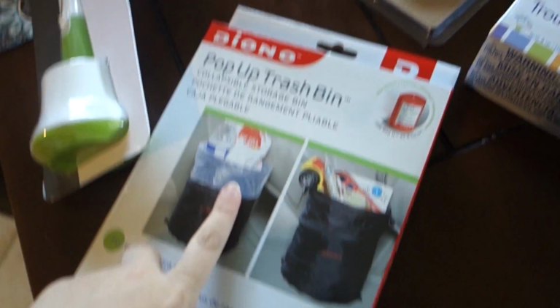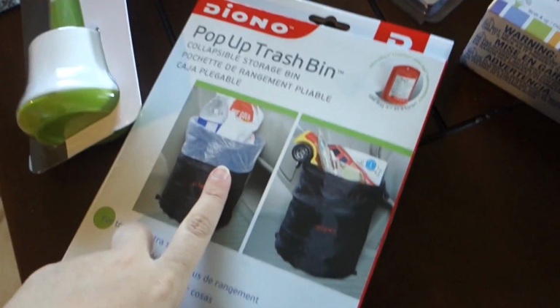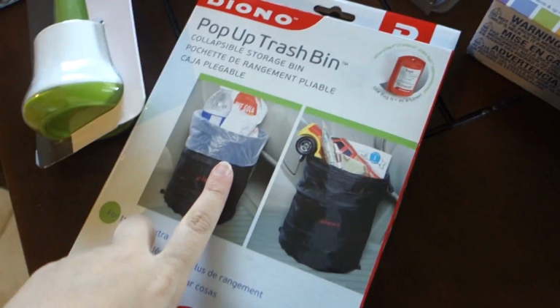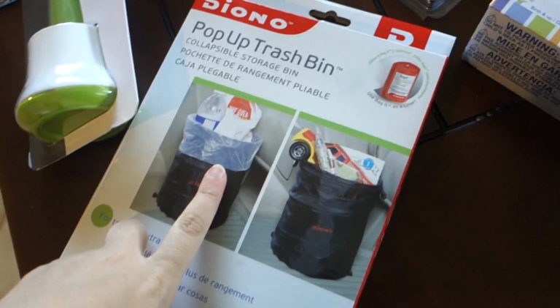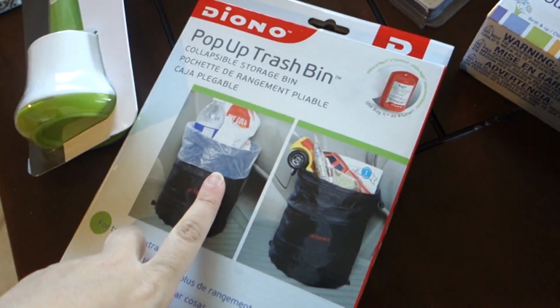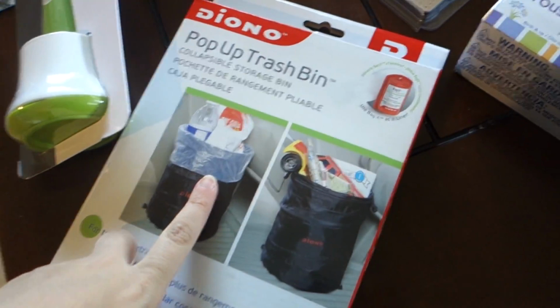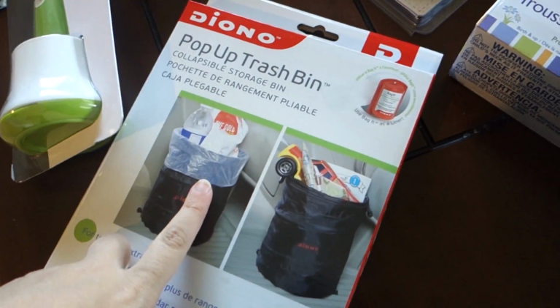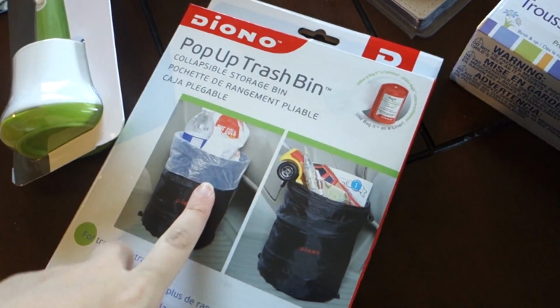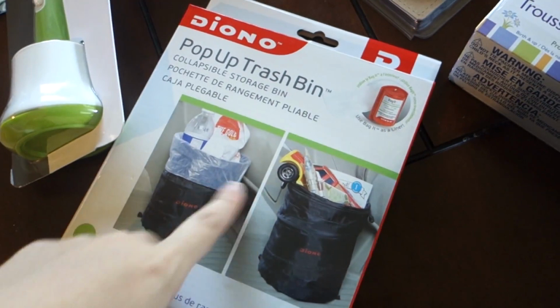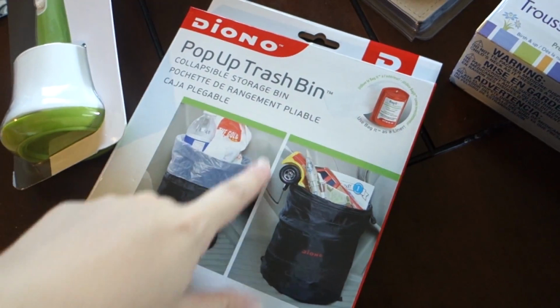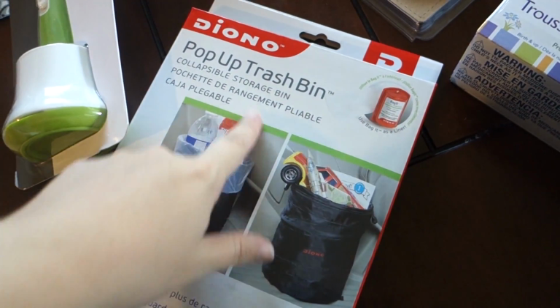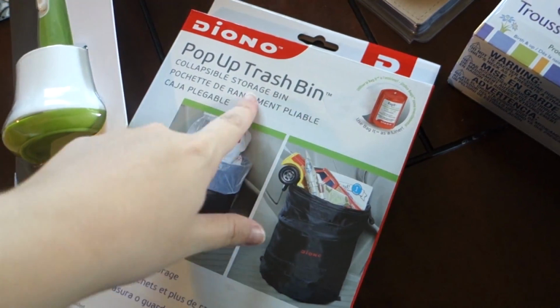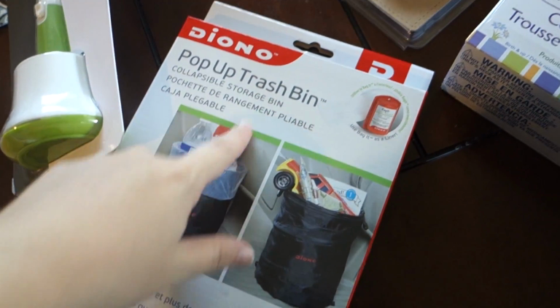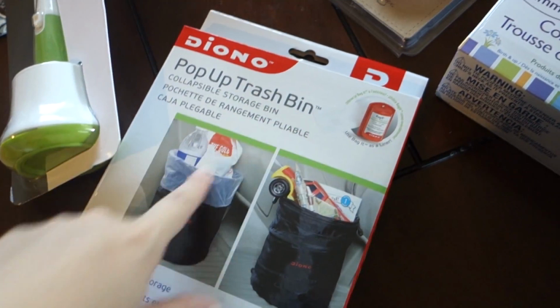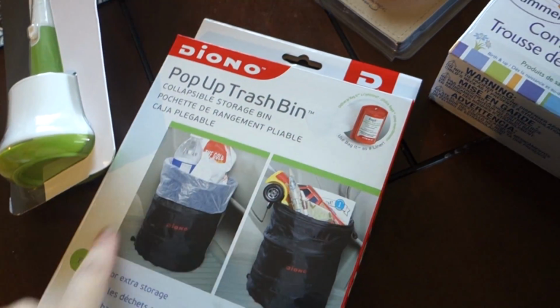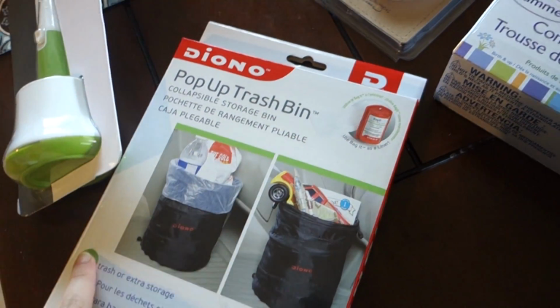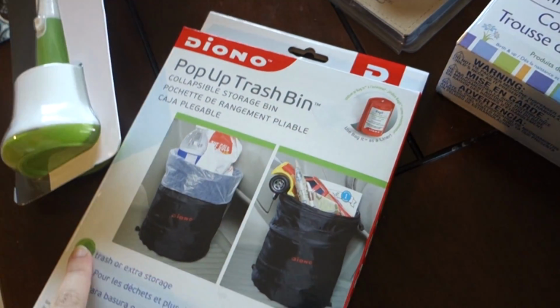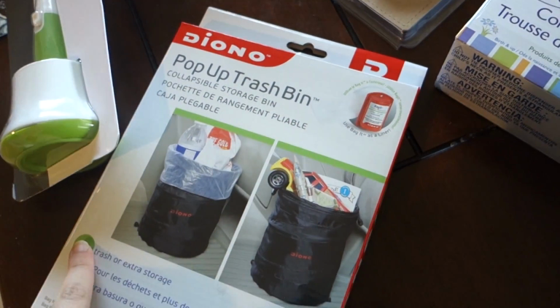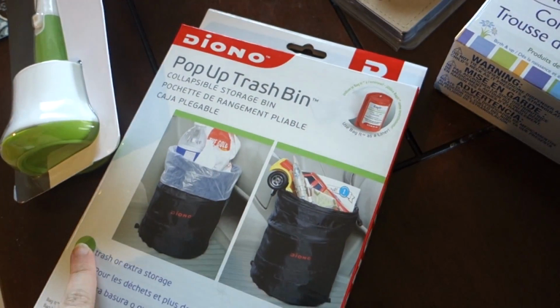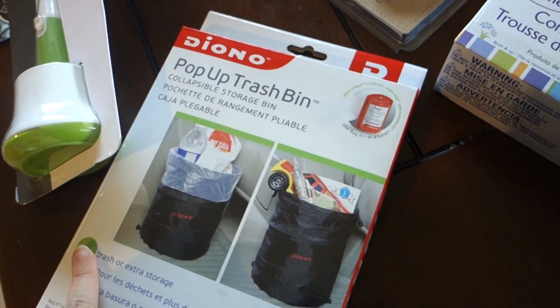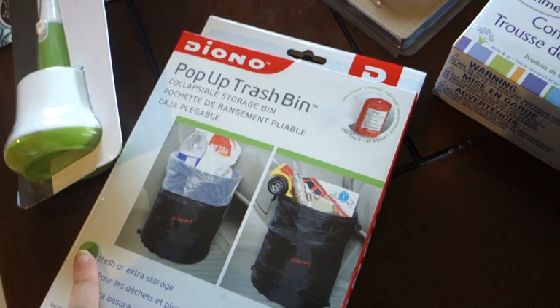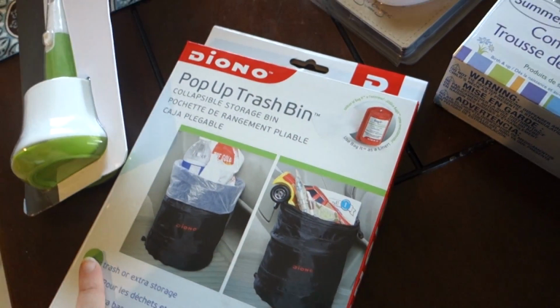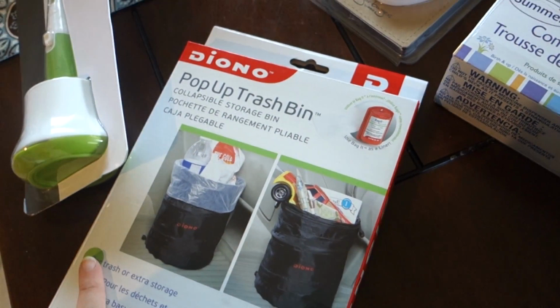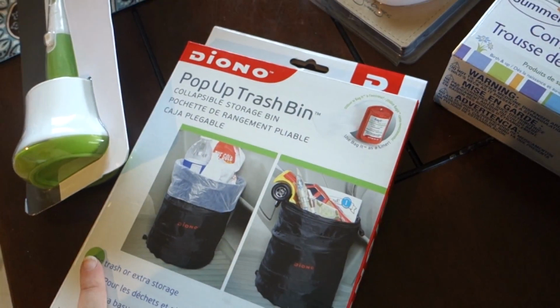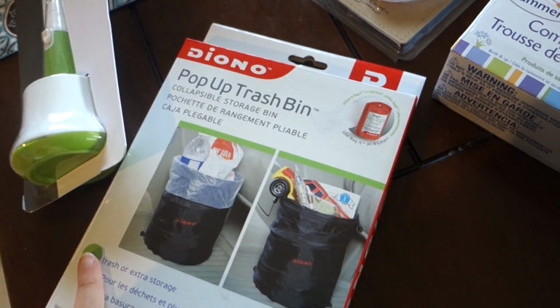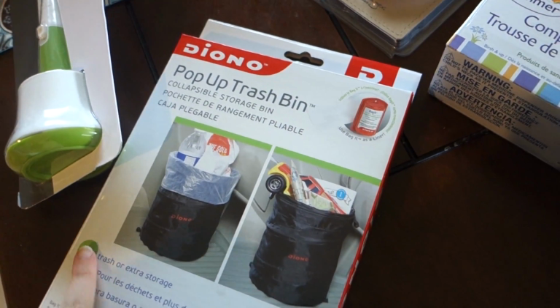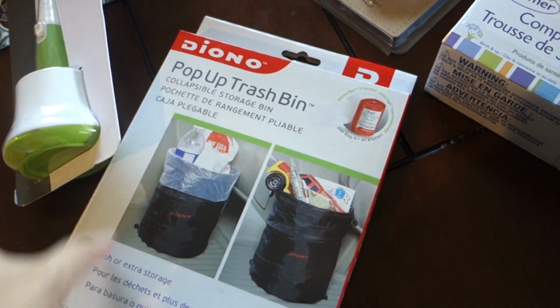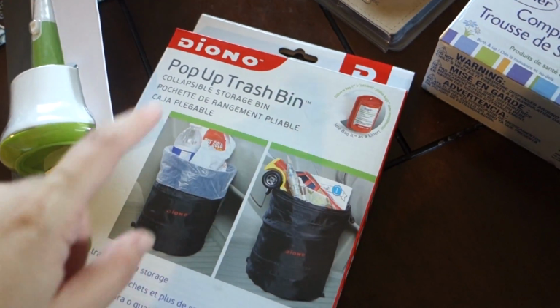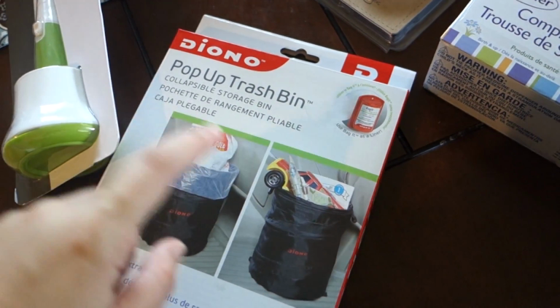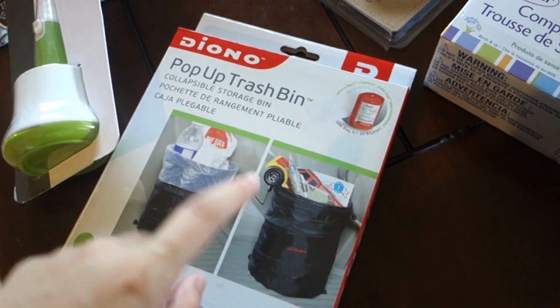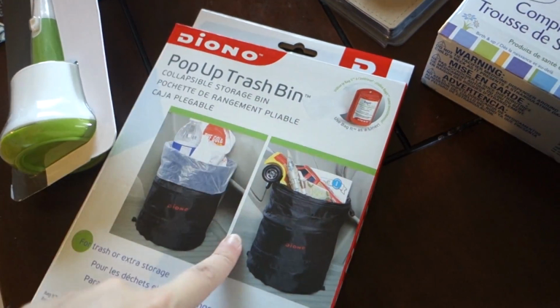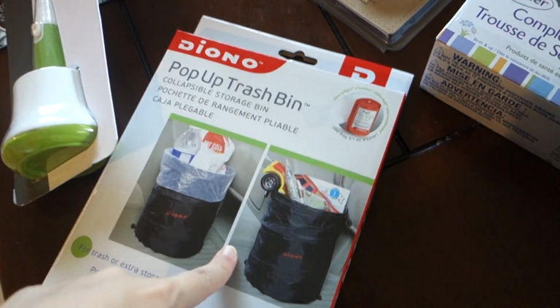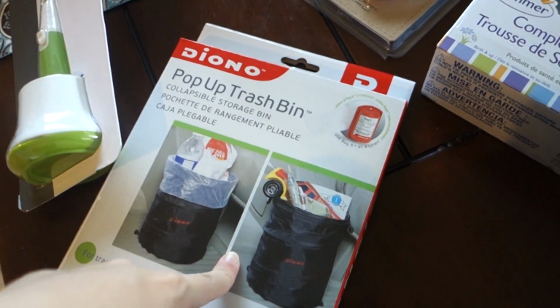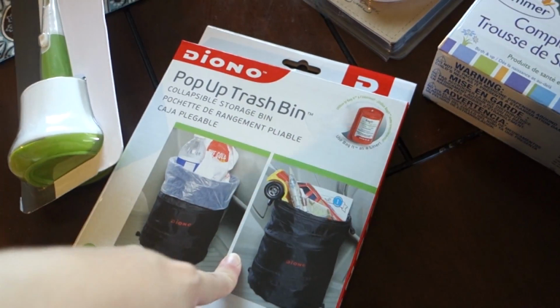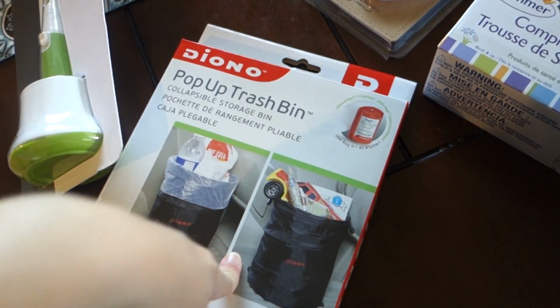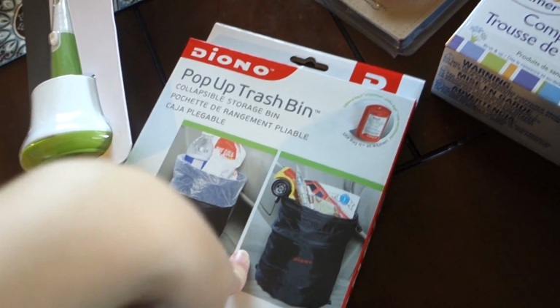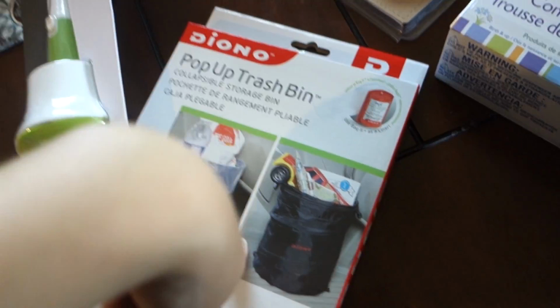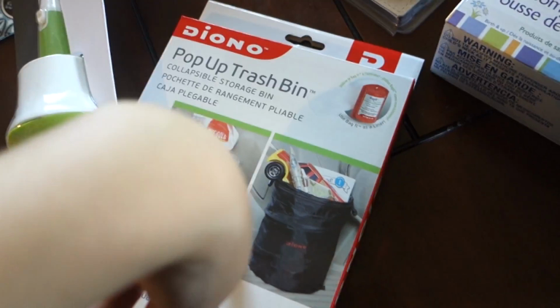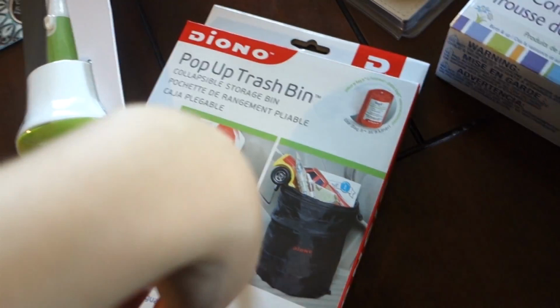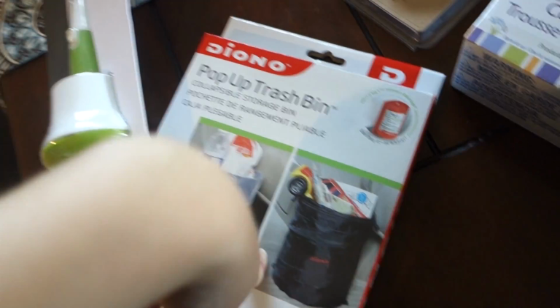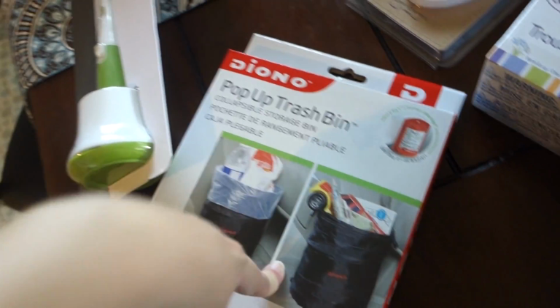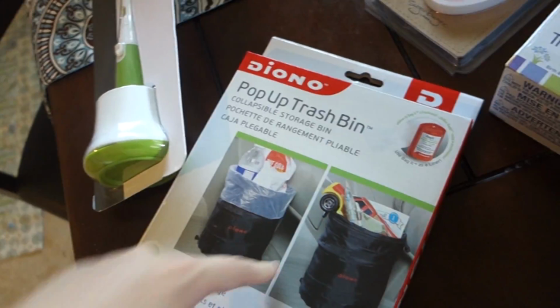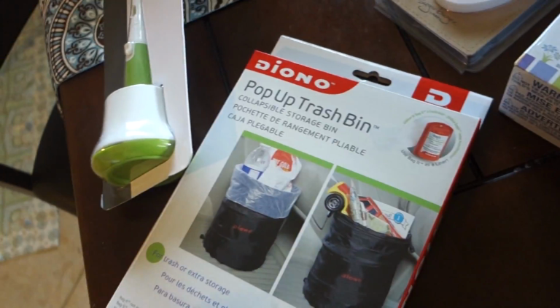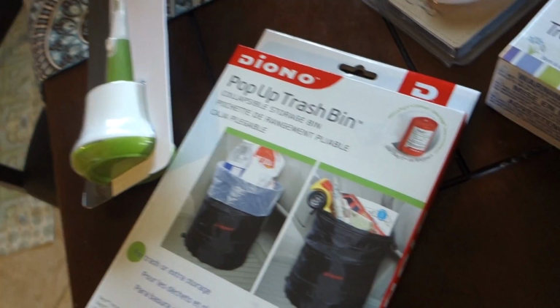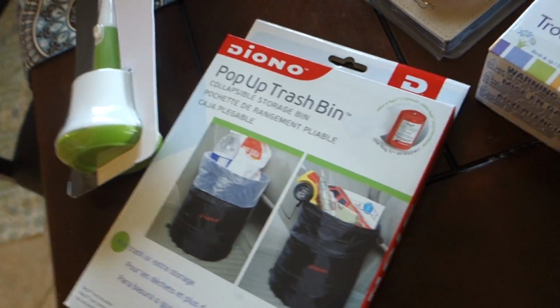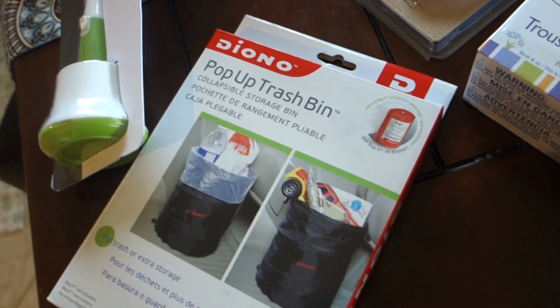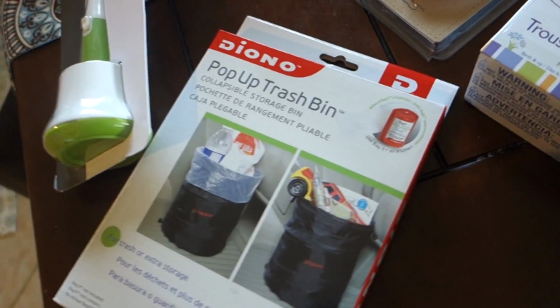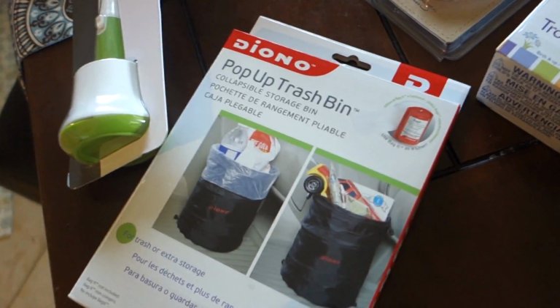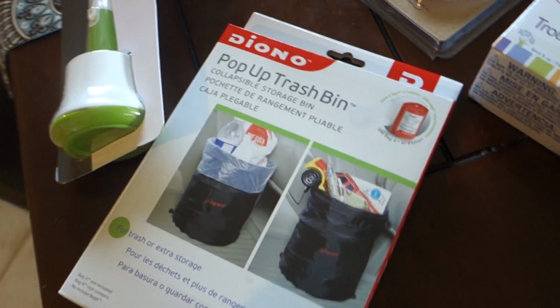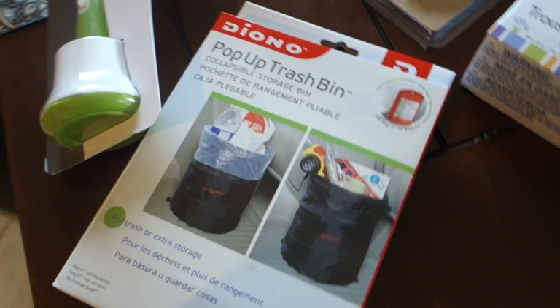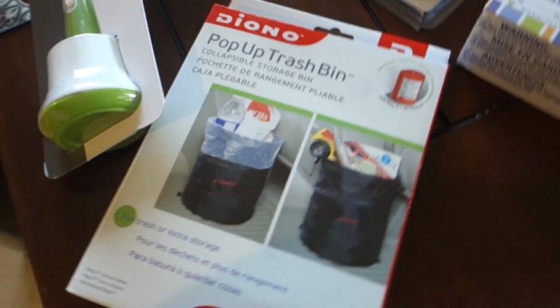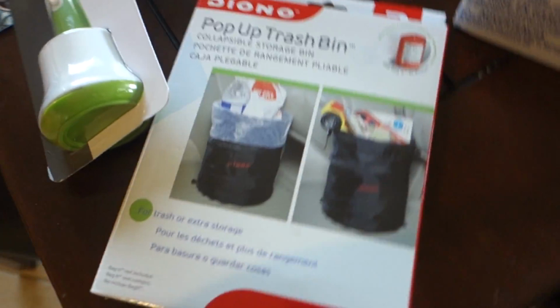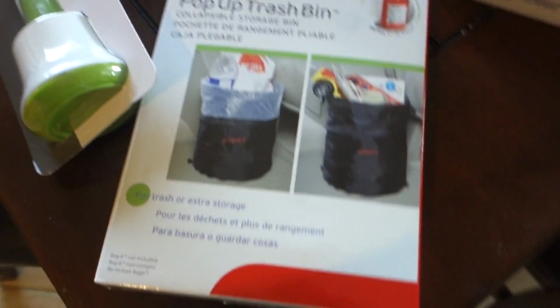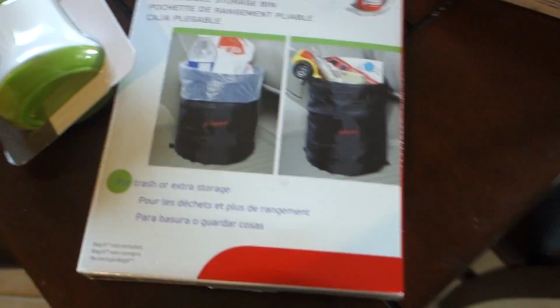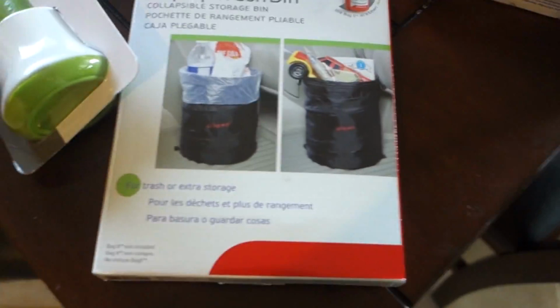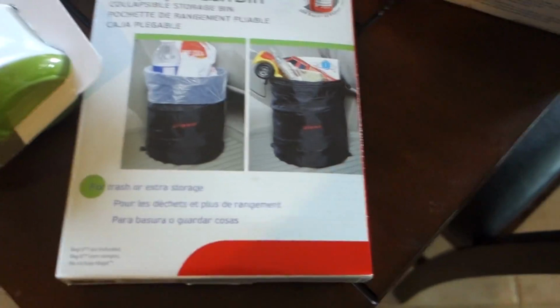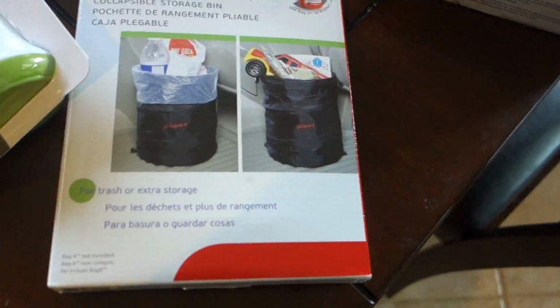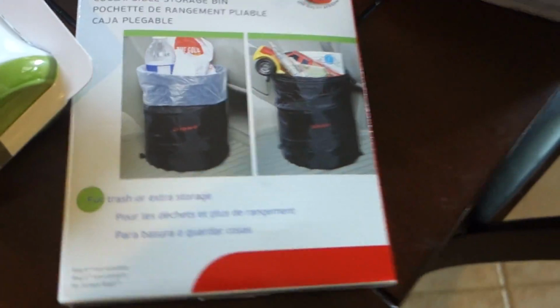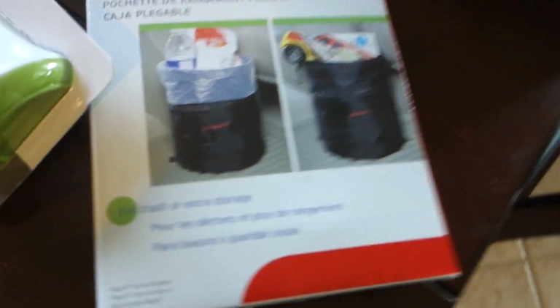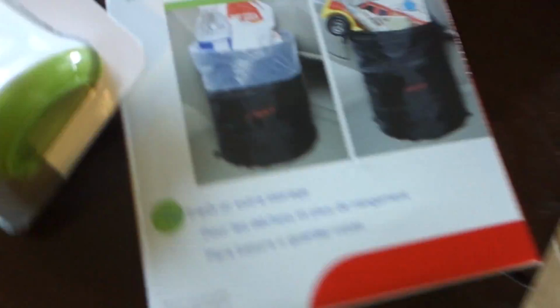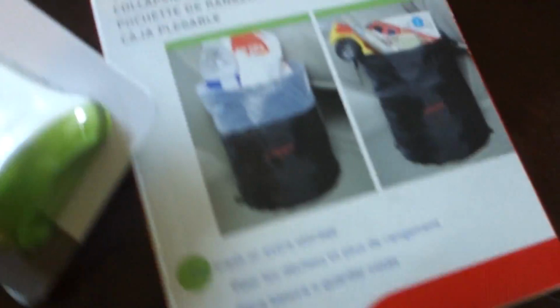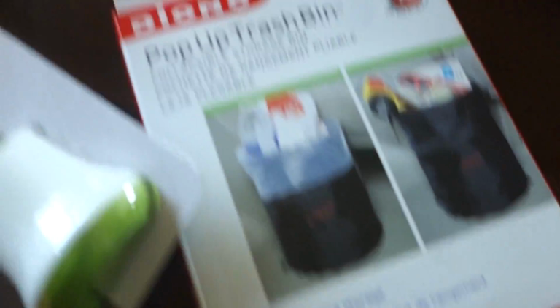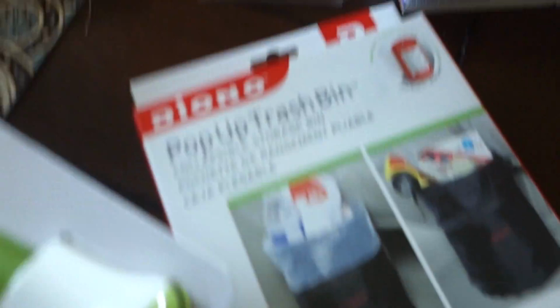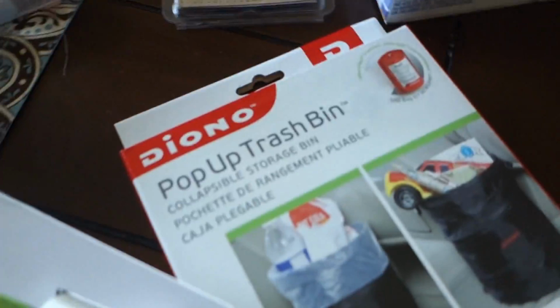And then here's a pop-up trash bin for the car. Not super exciting, but there we go.